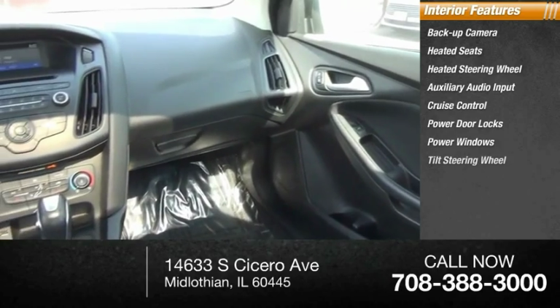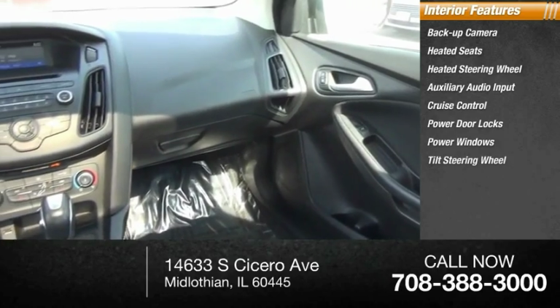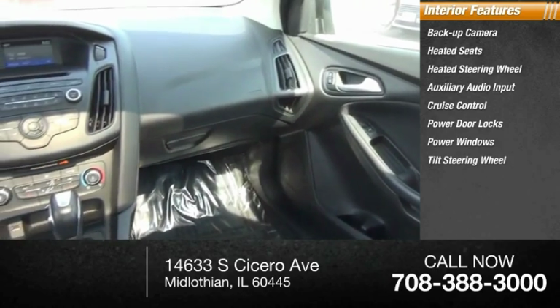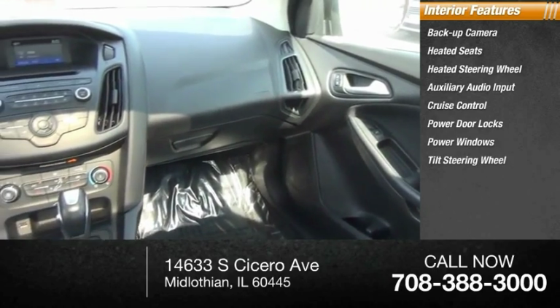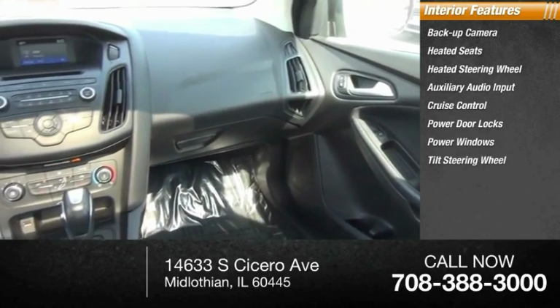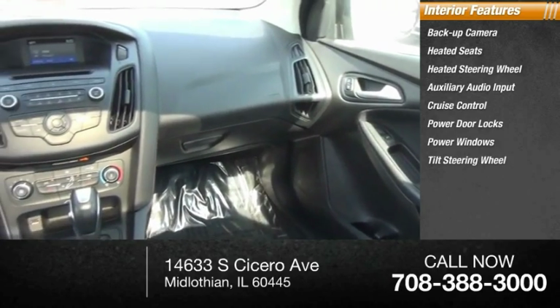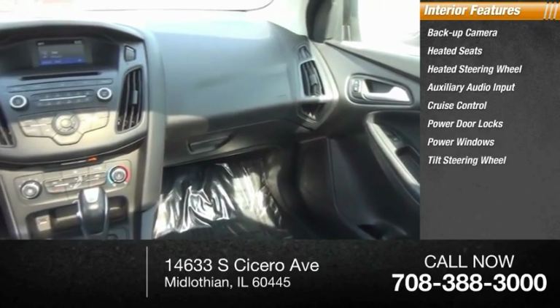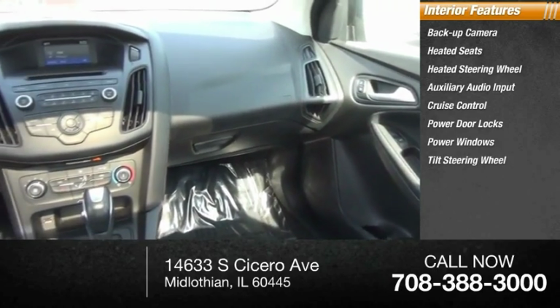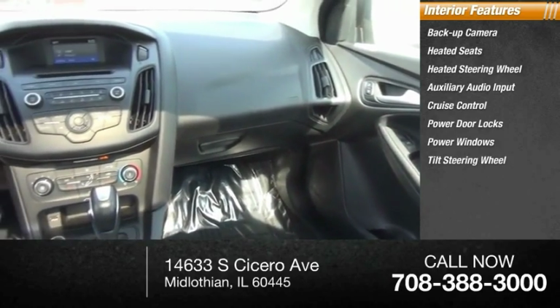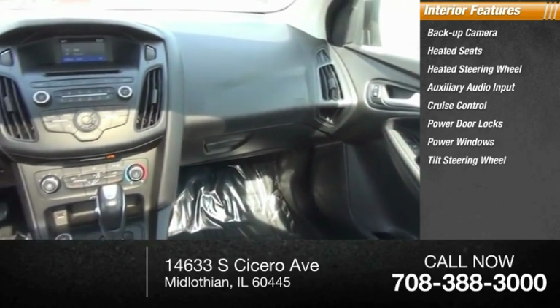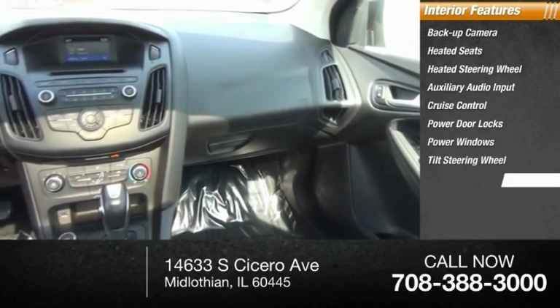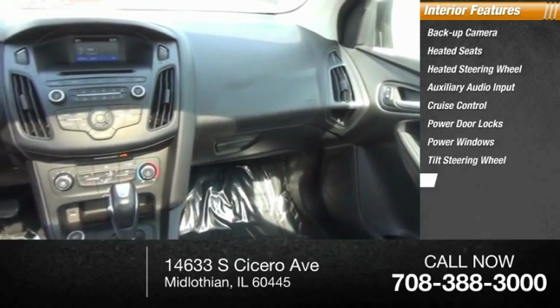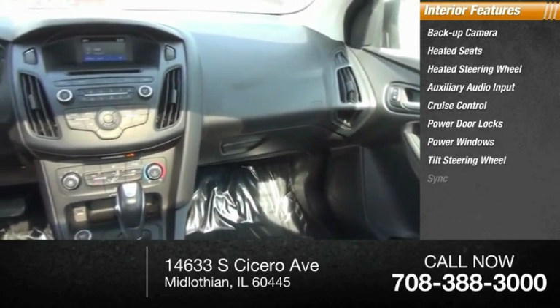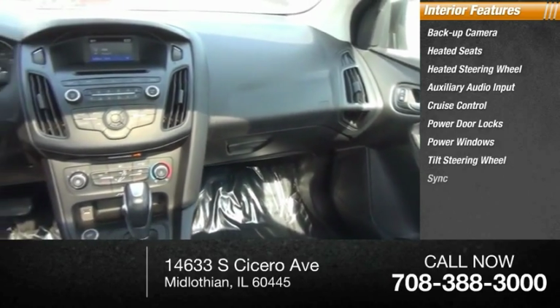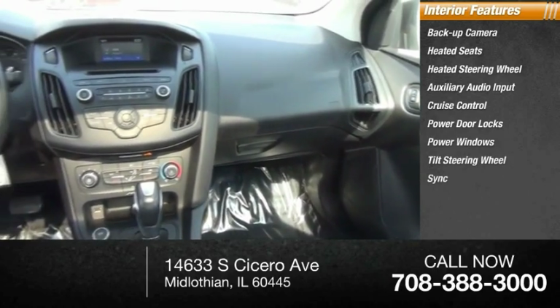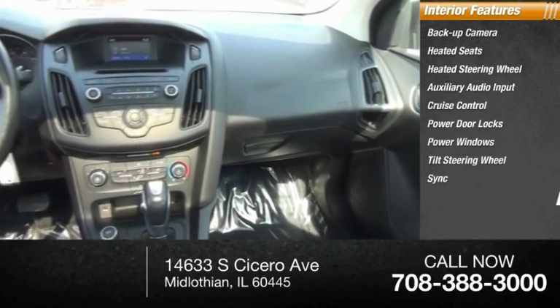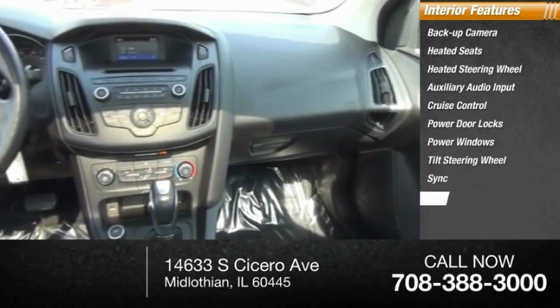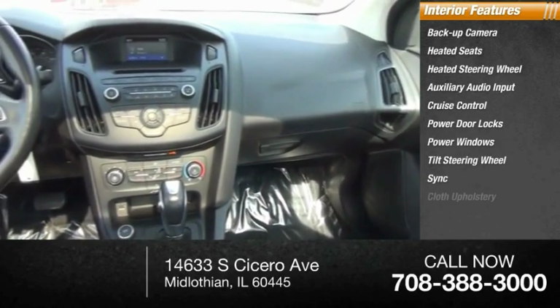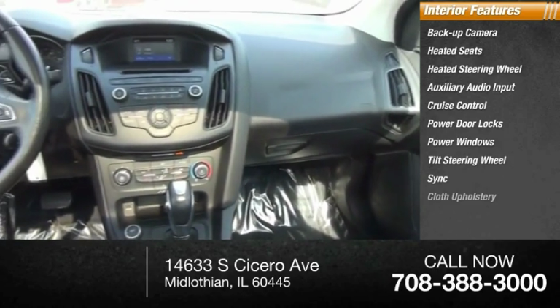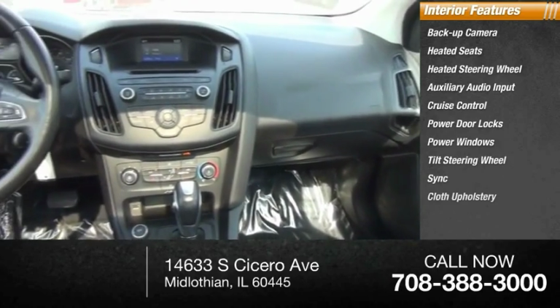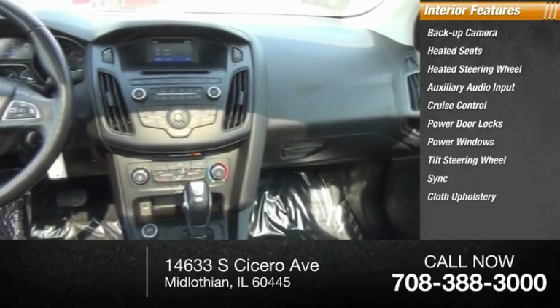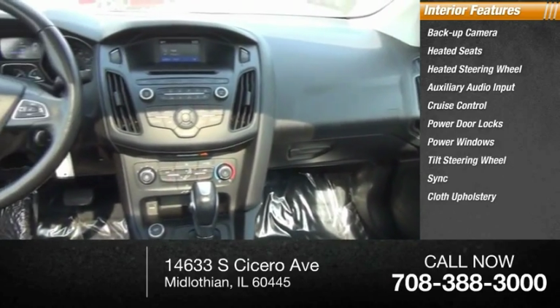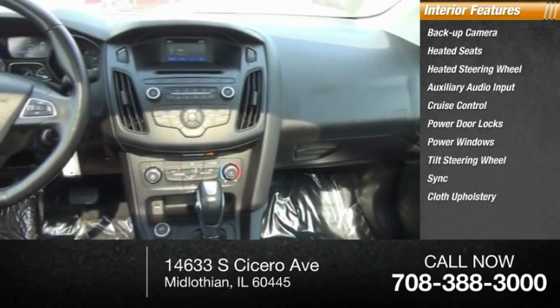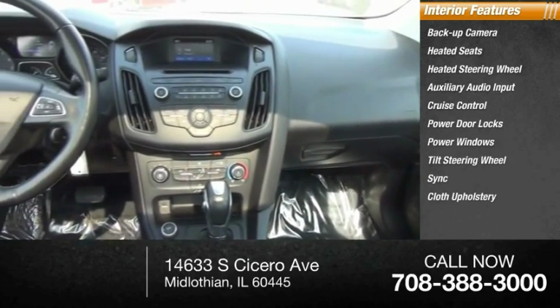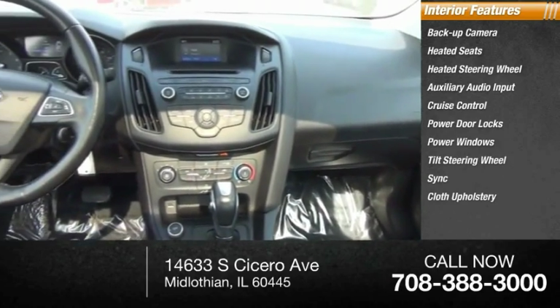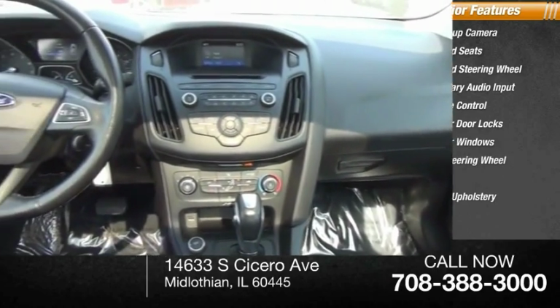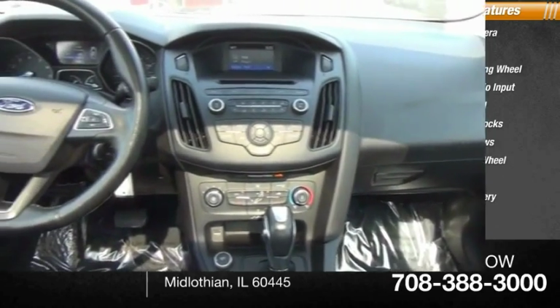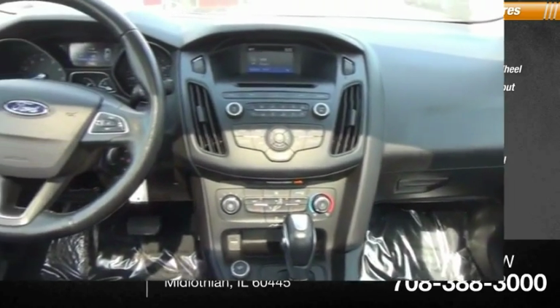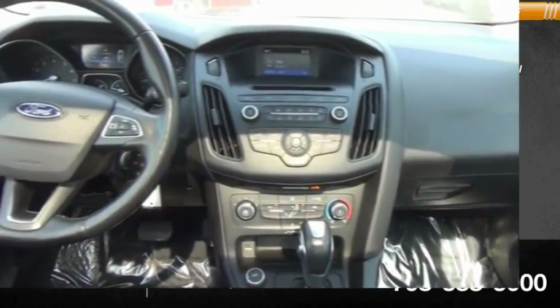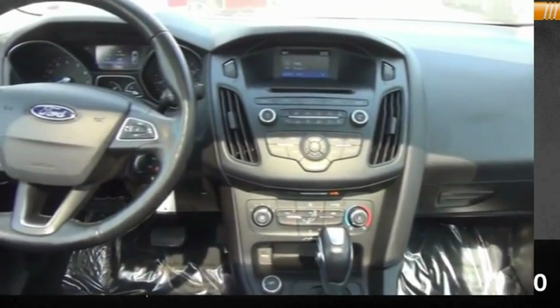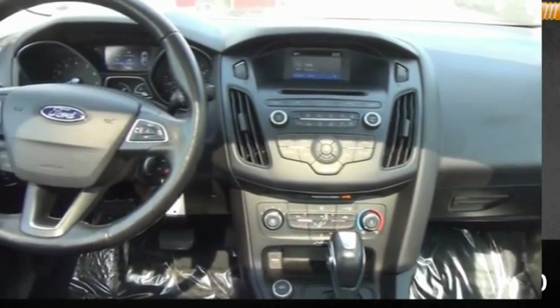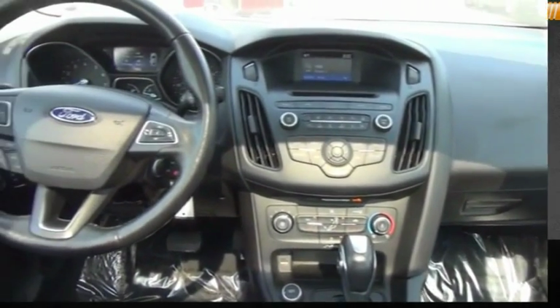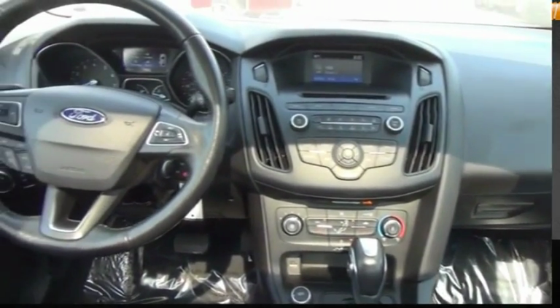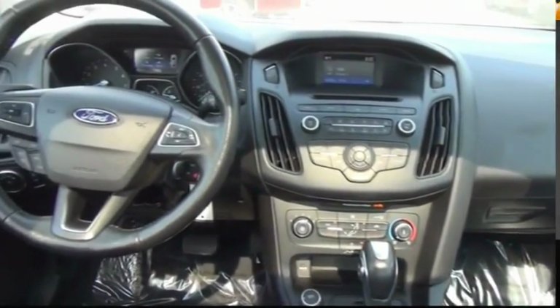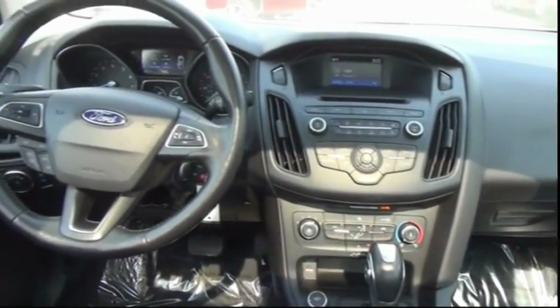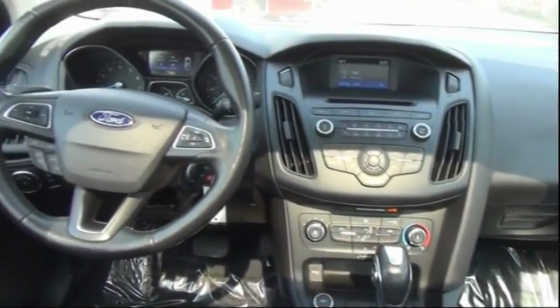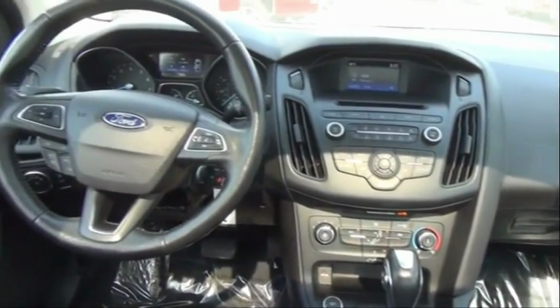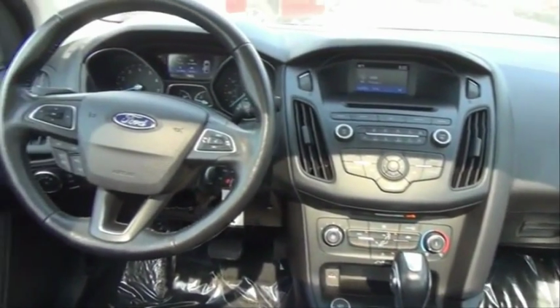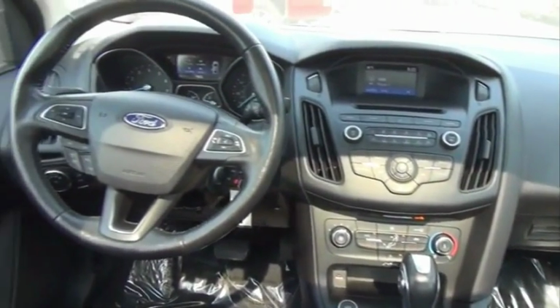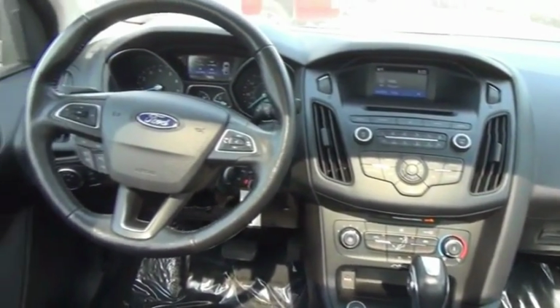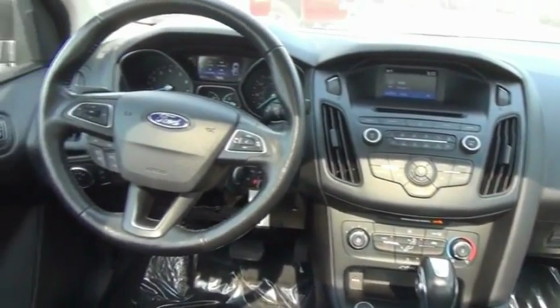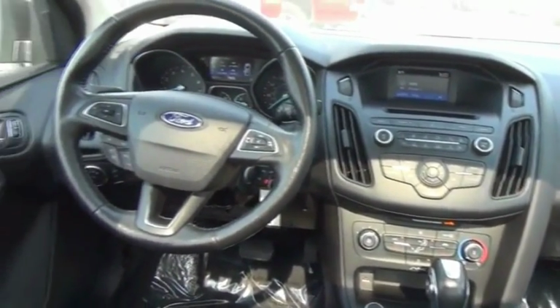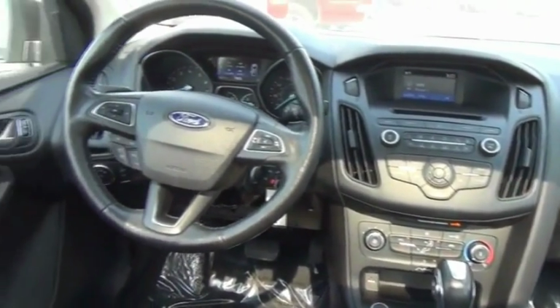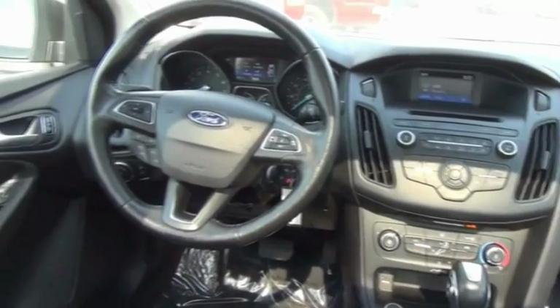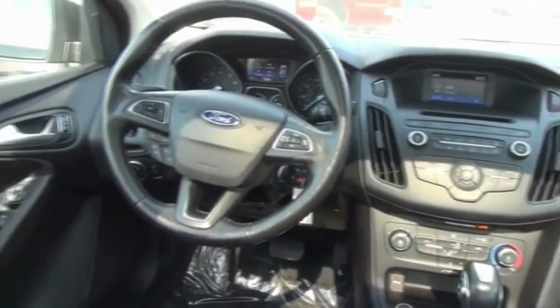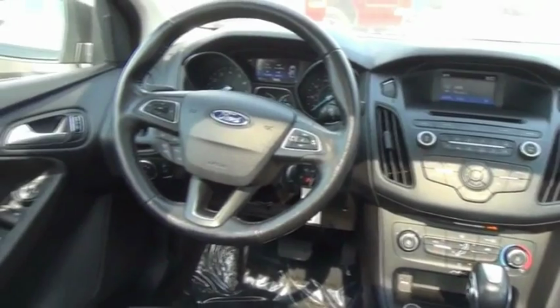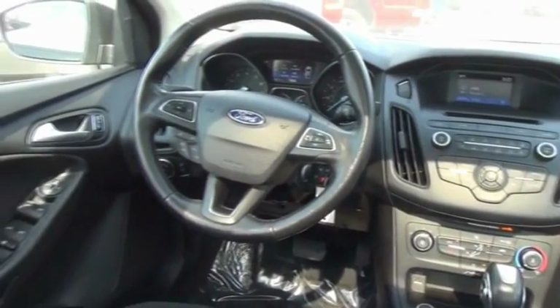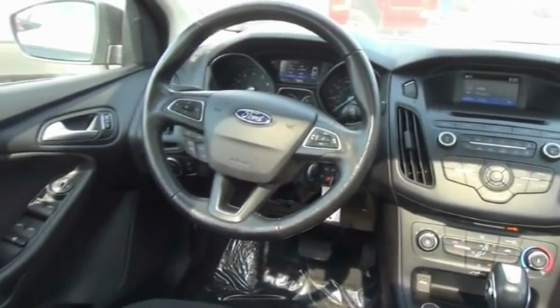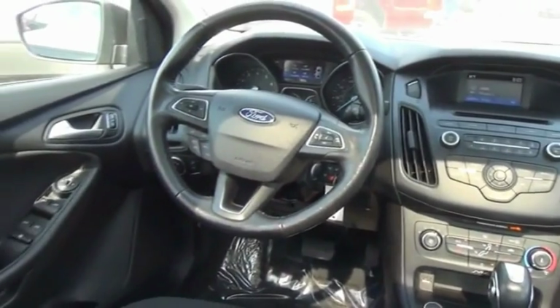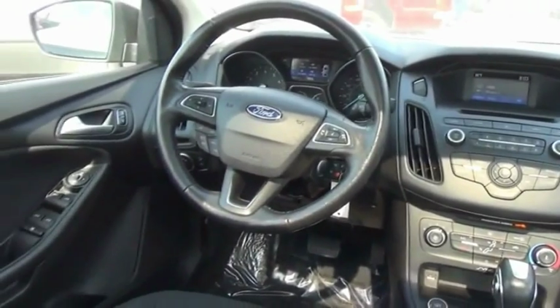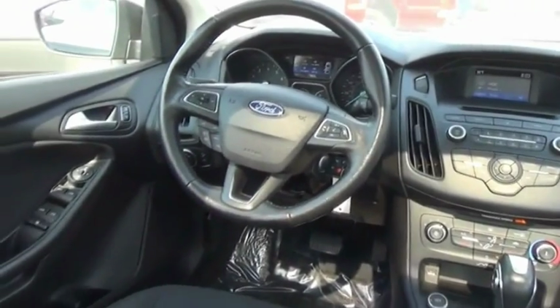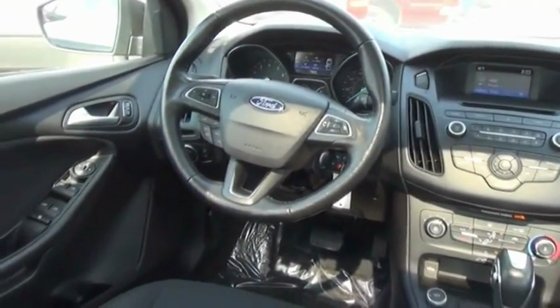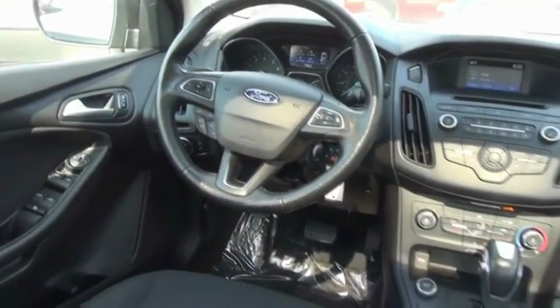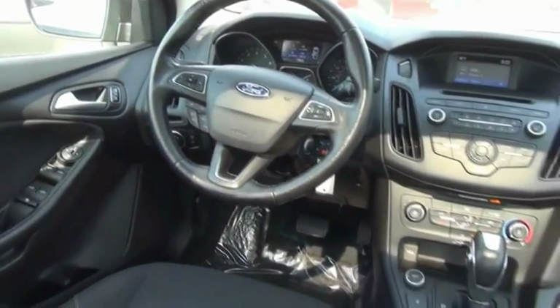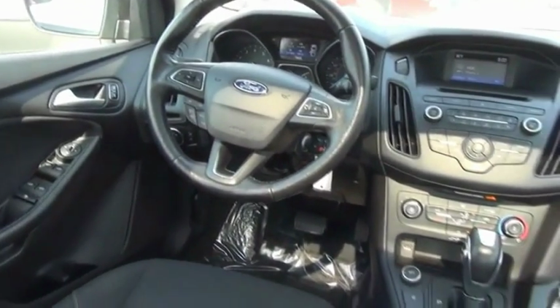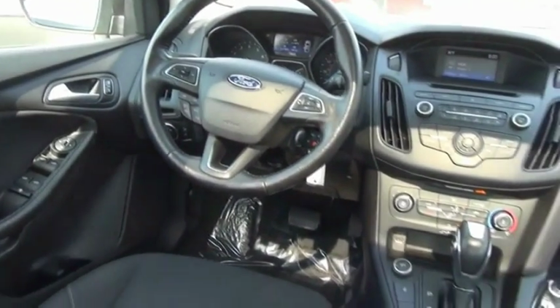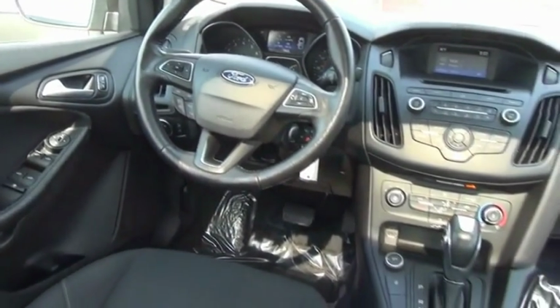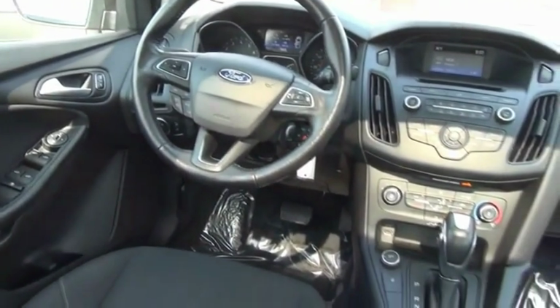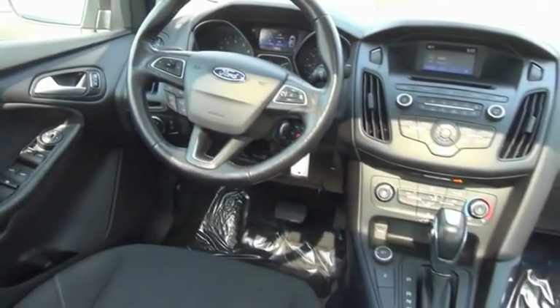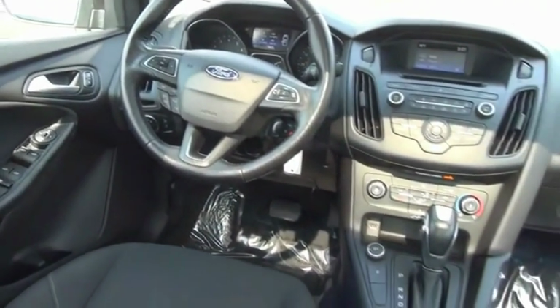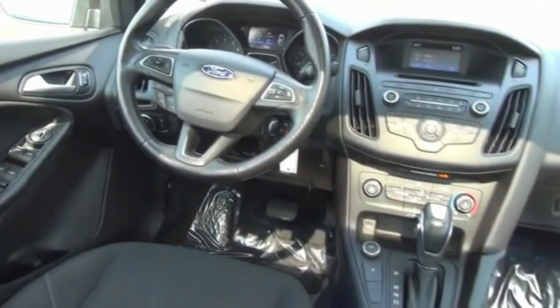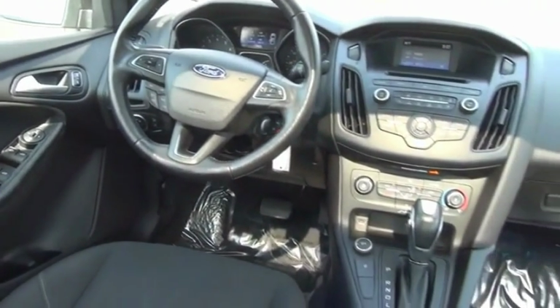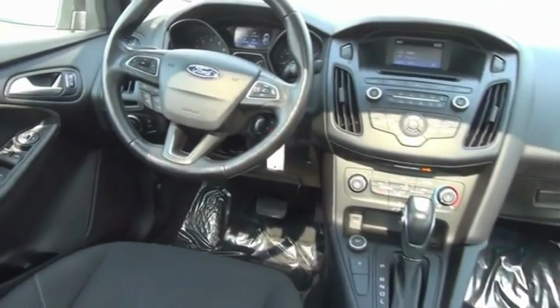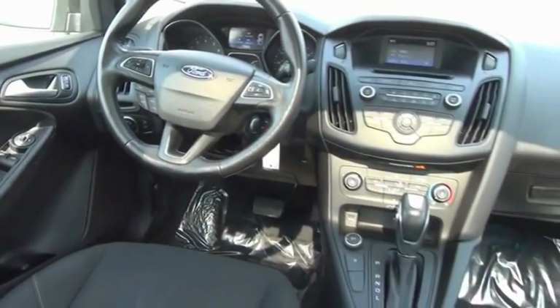Sync, cloth upholstery — drive away with a great deal on this vehicle. Call or stop in today.